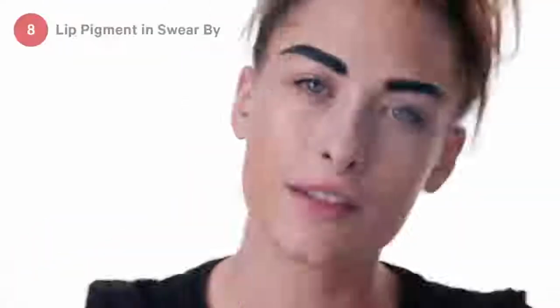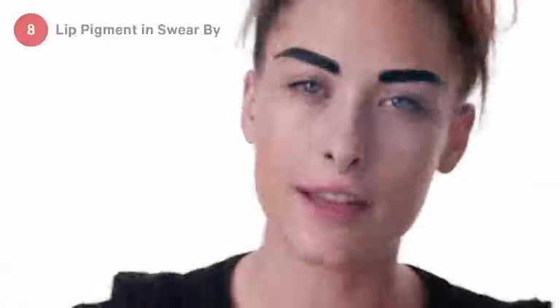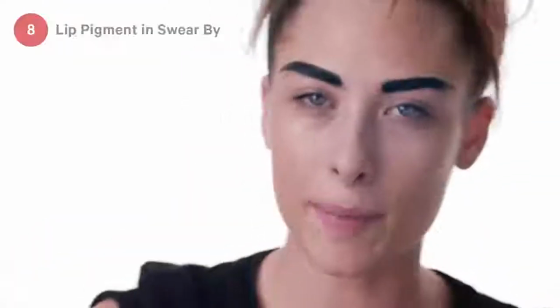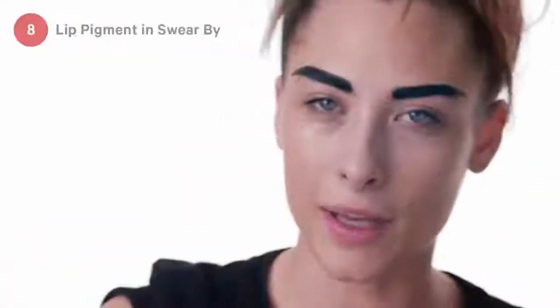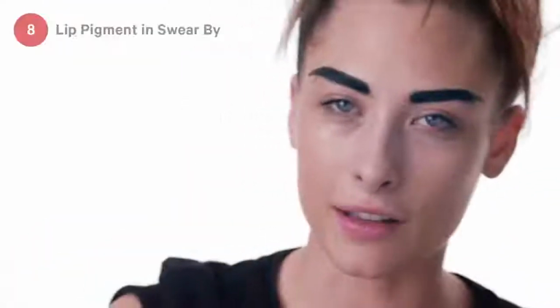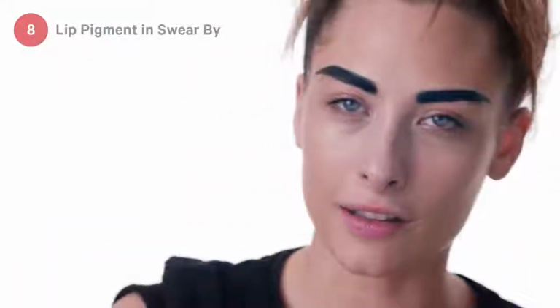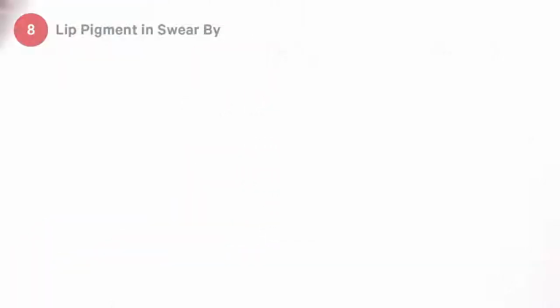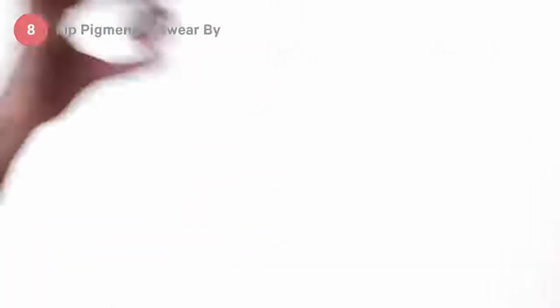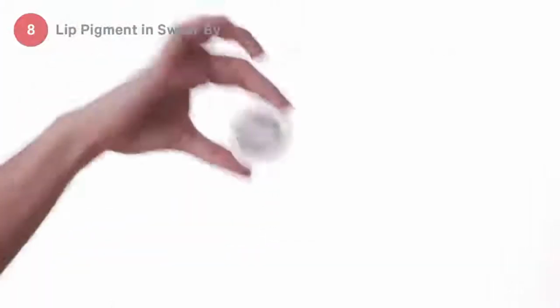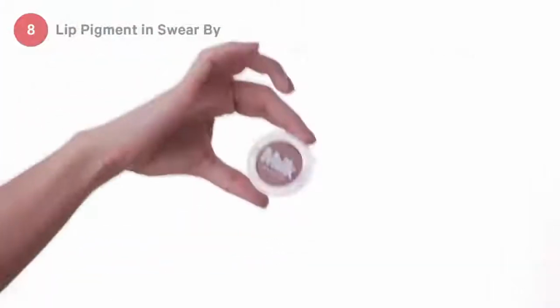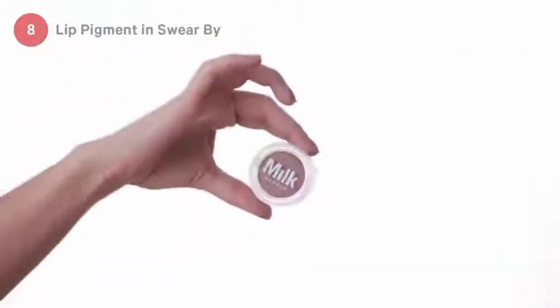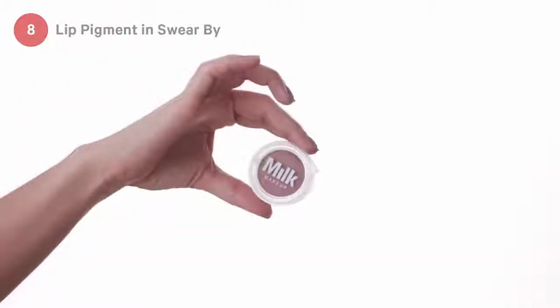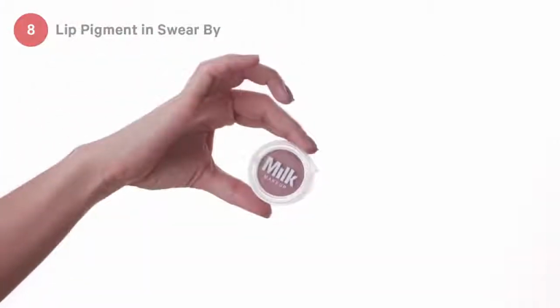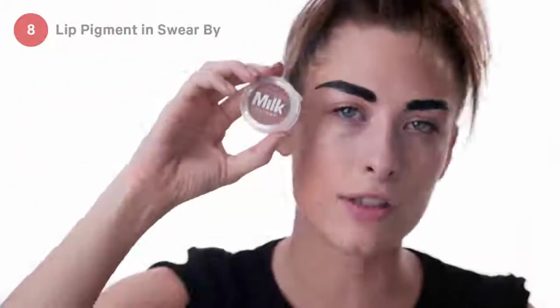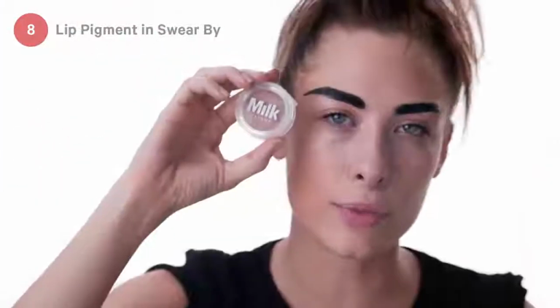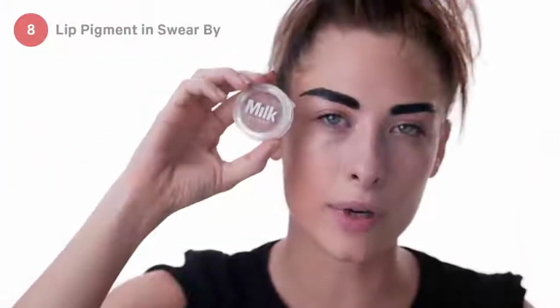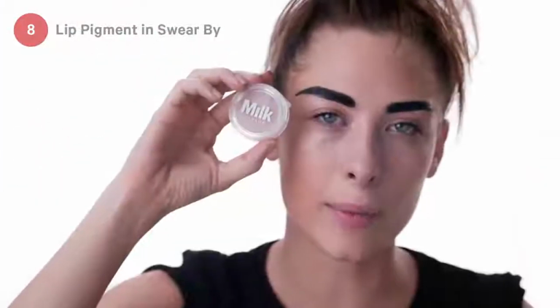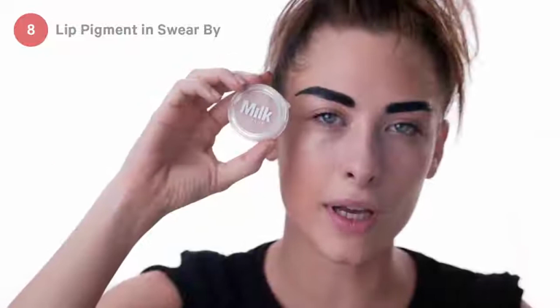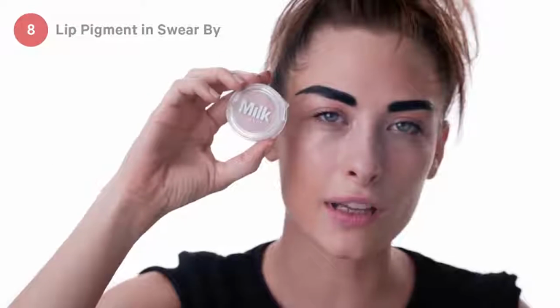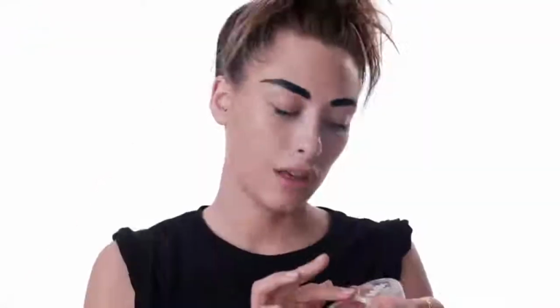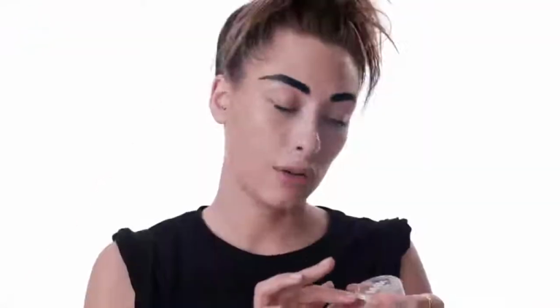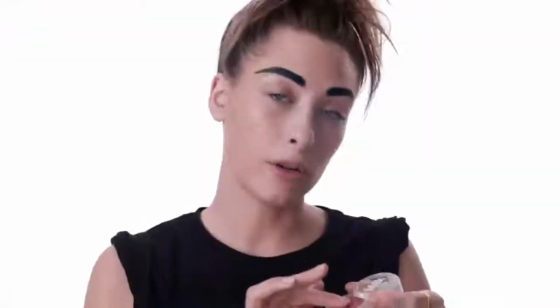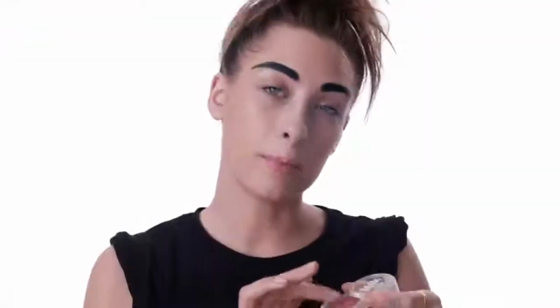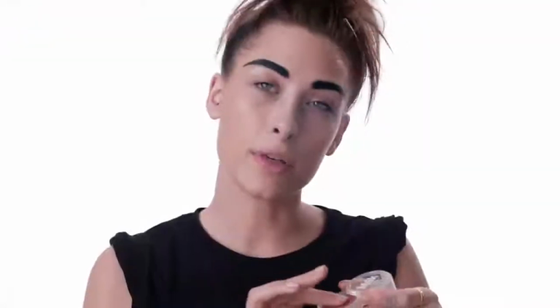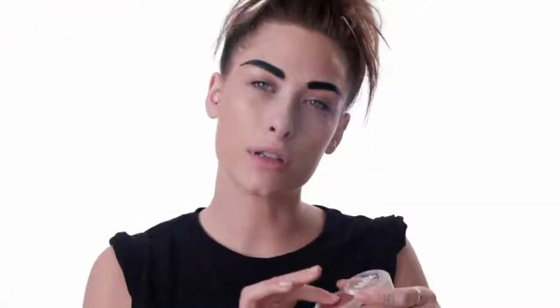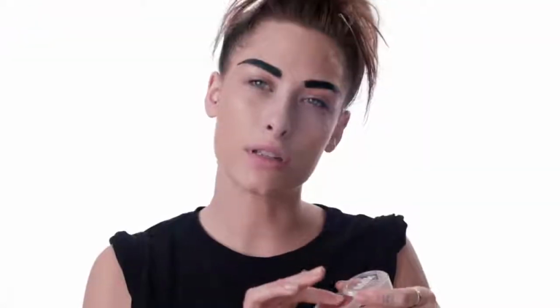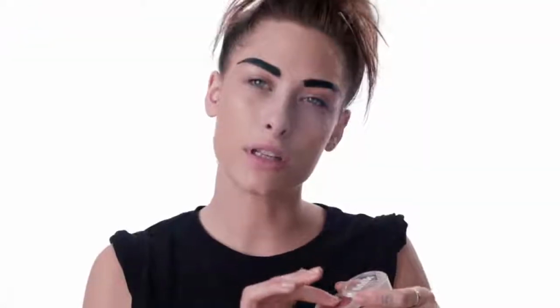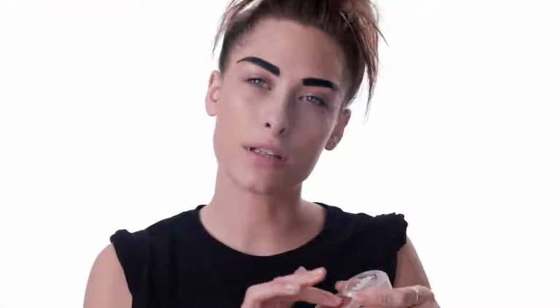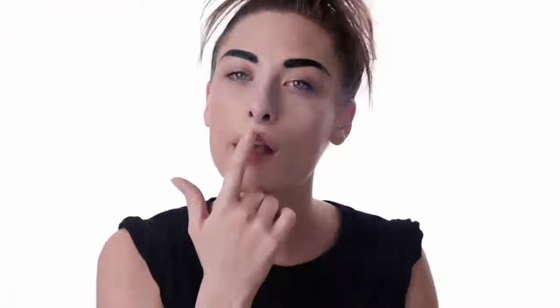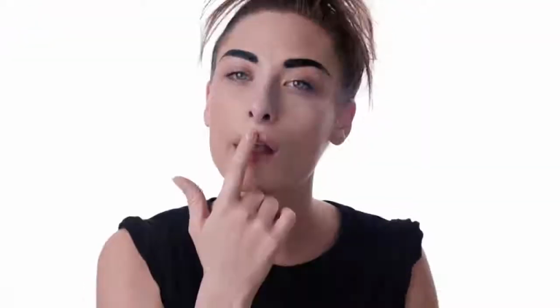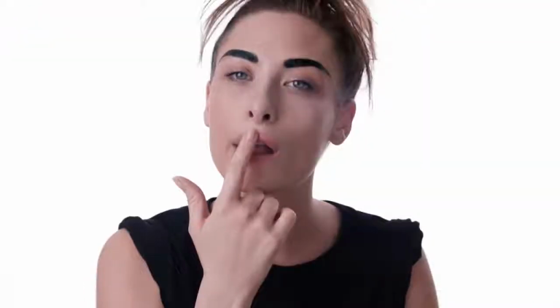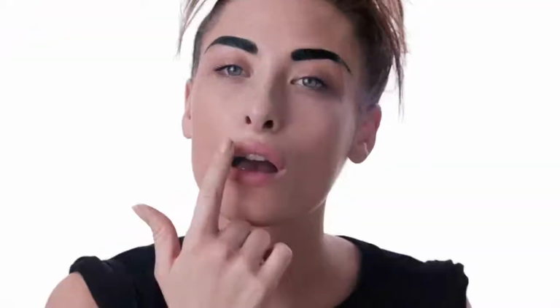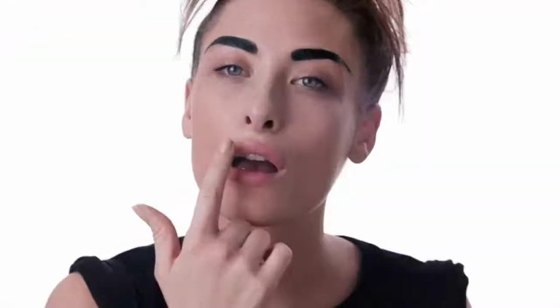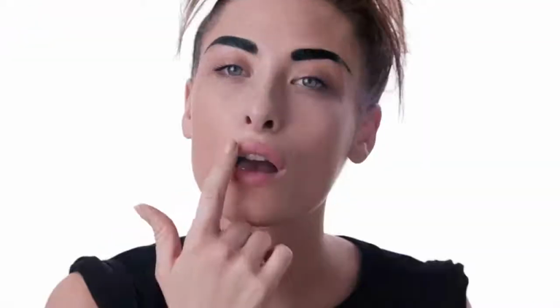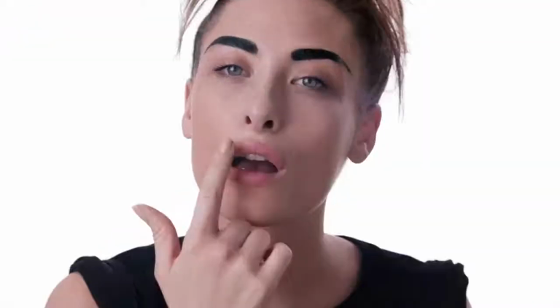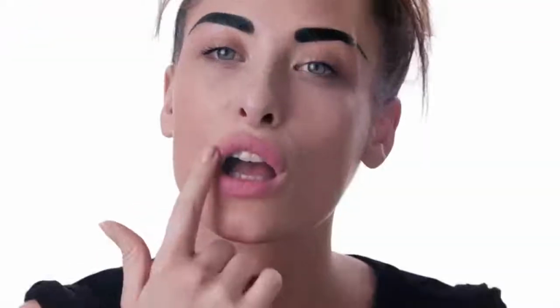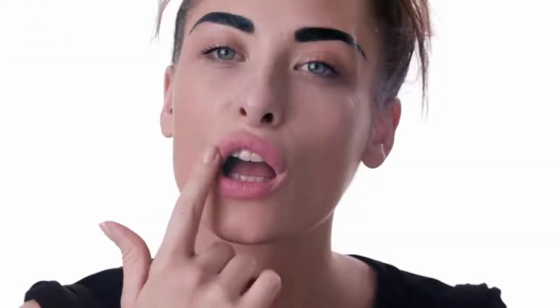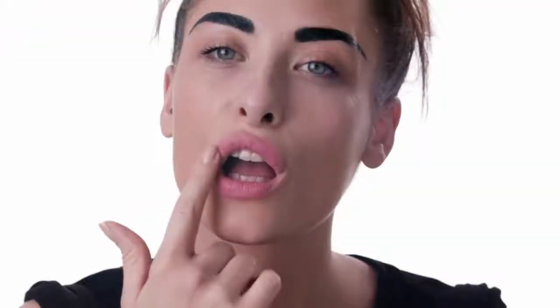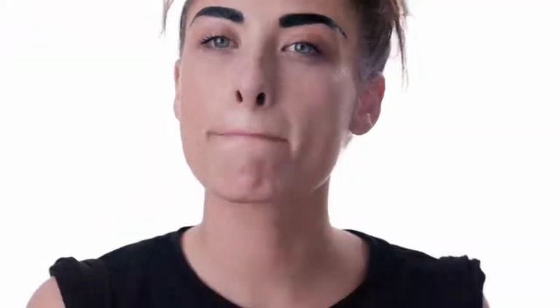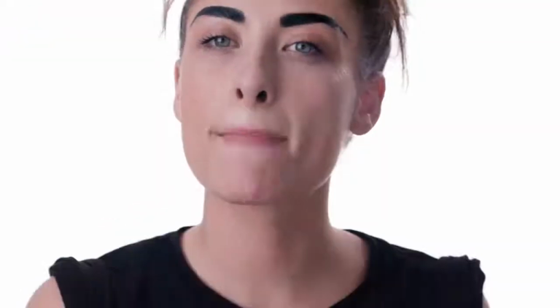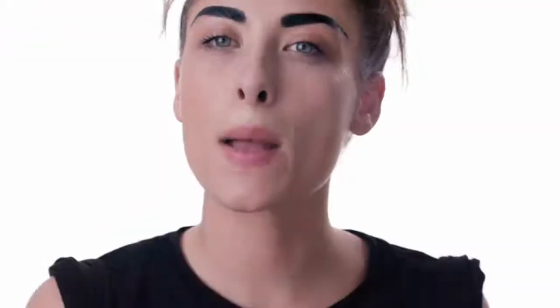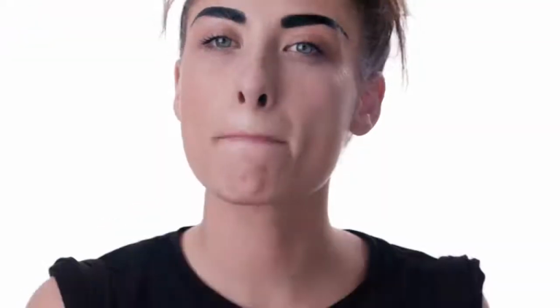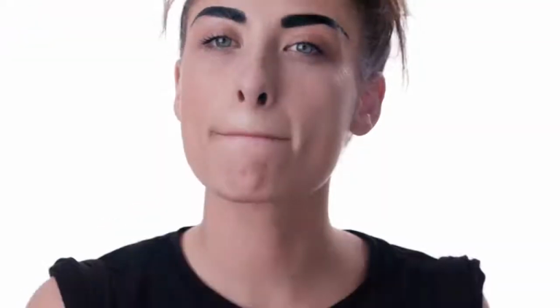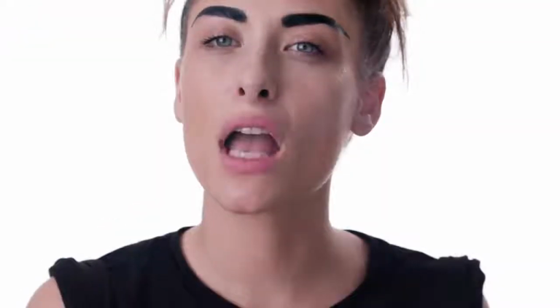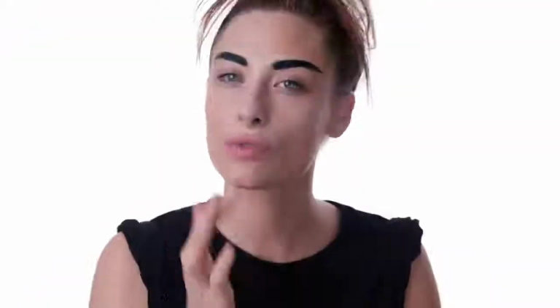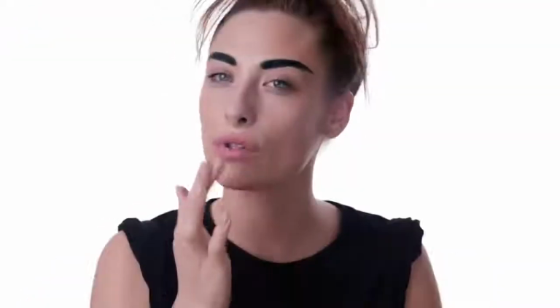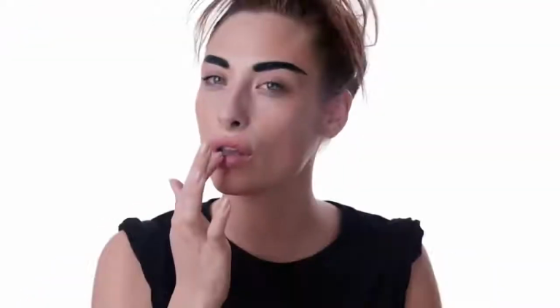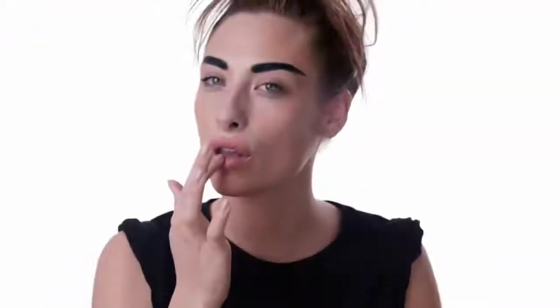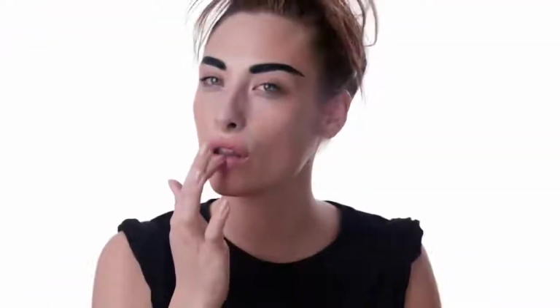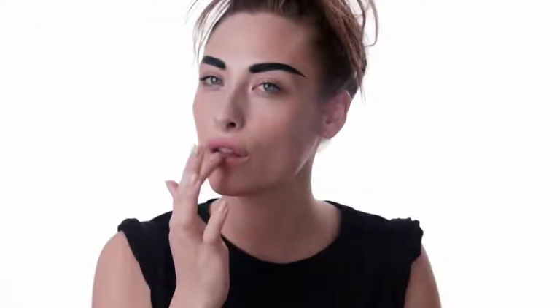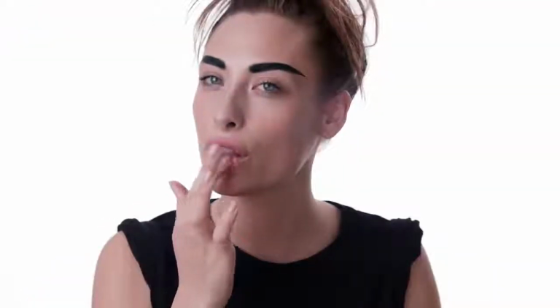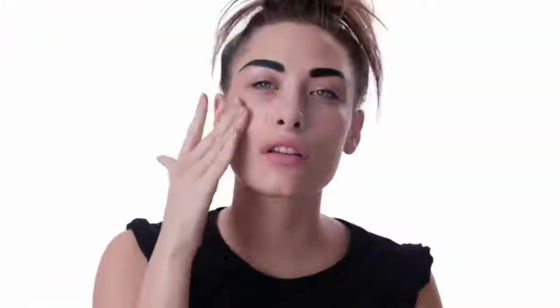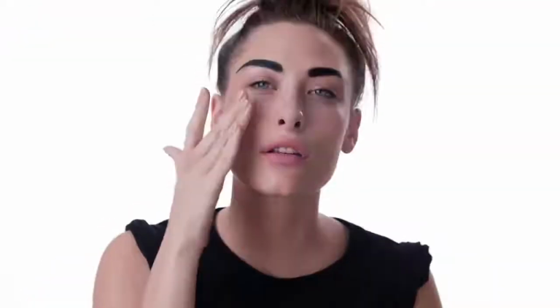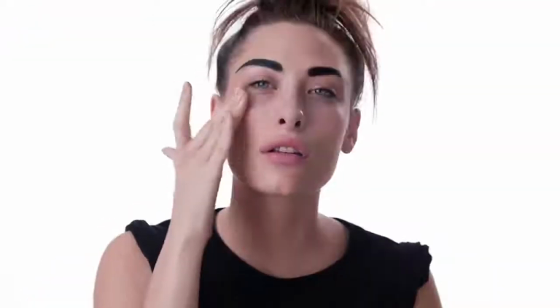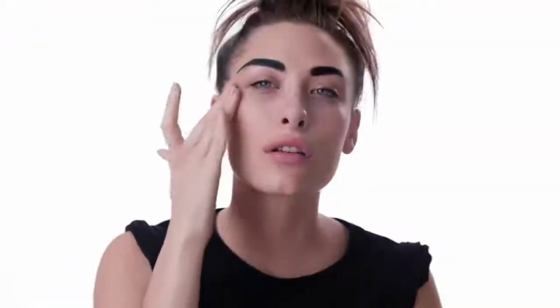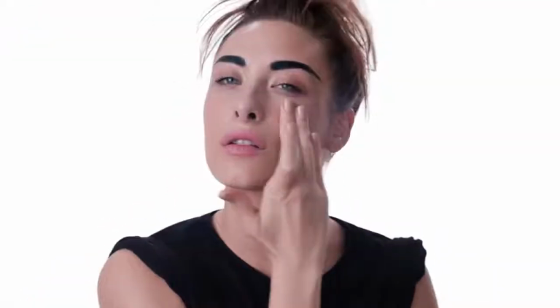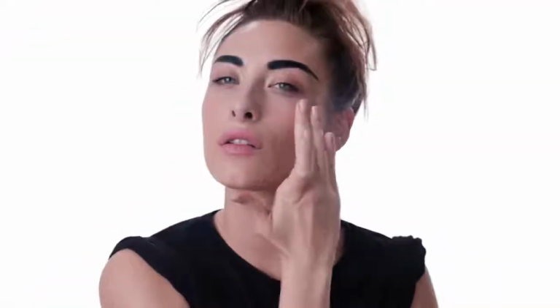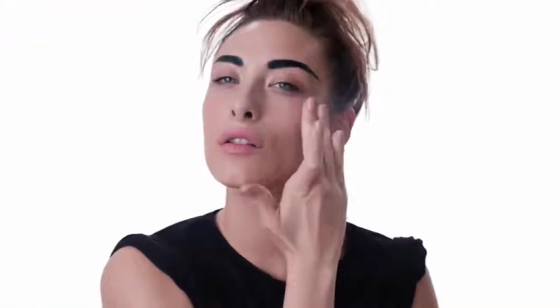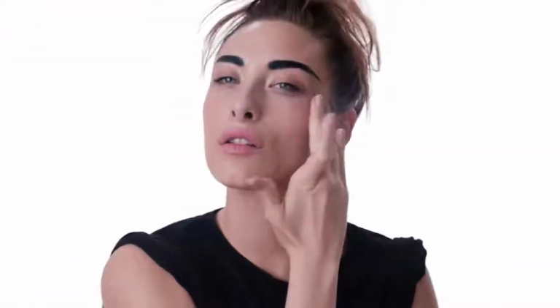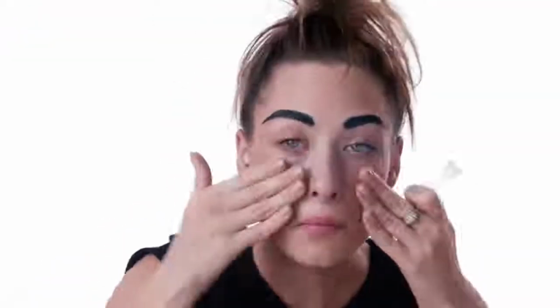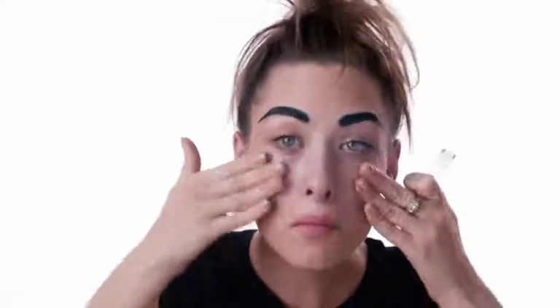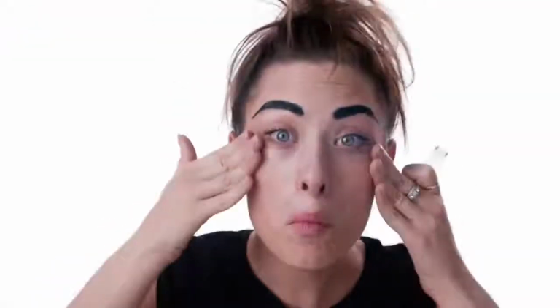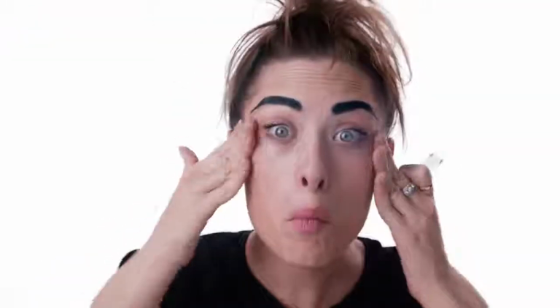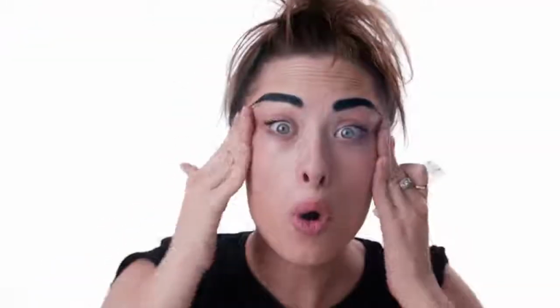Step eight, lip pigment in Swear By. Gonna build this onto your lips. Take a little extra from your lips and get the same color on your cheek.